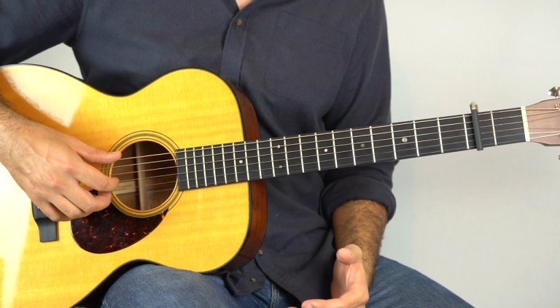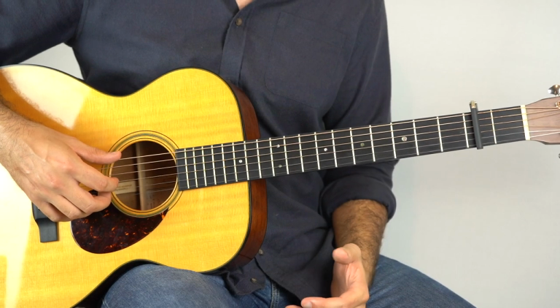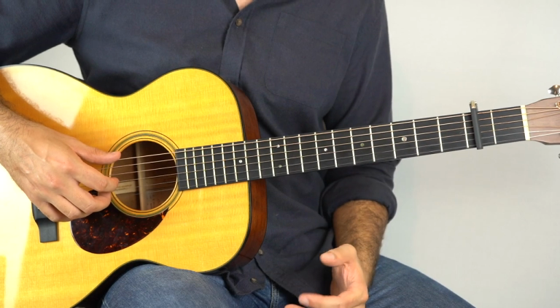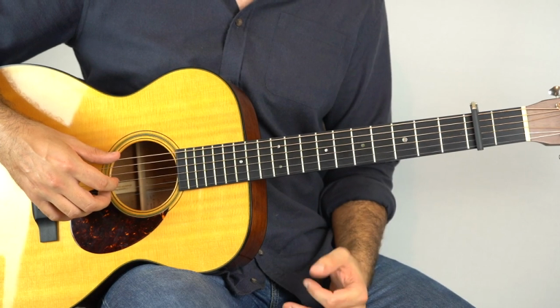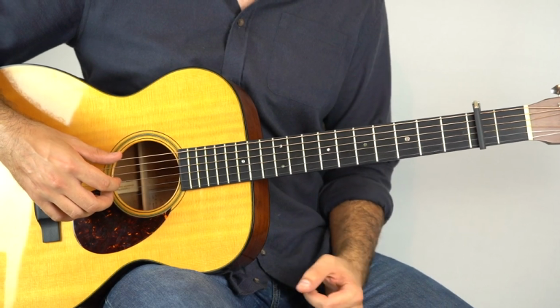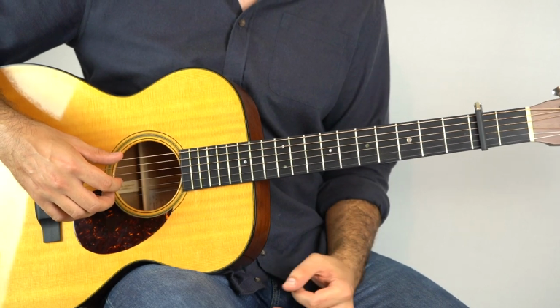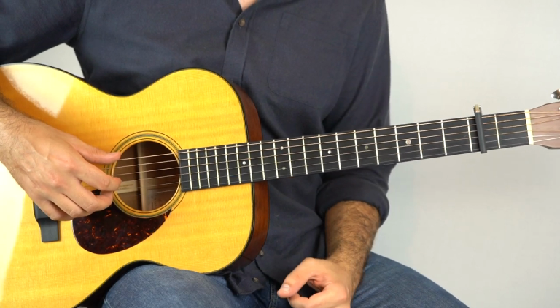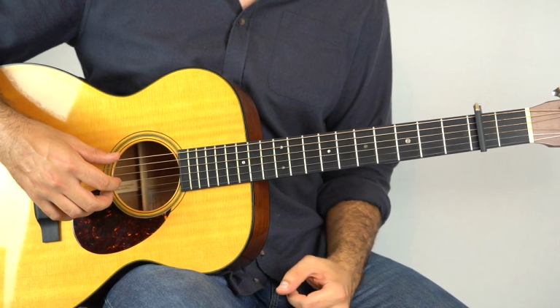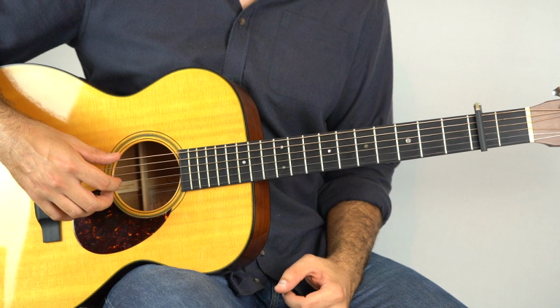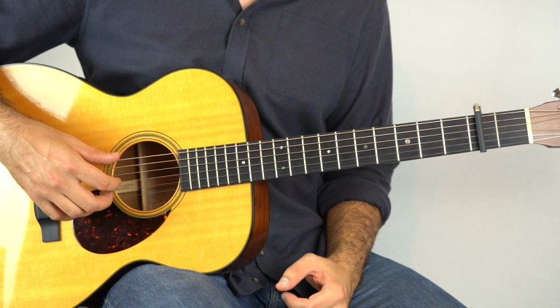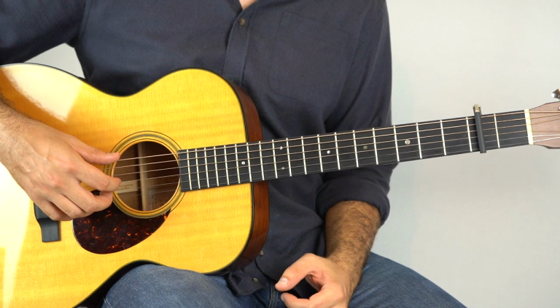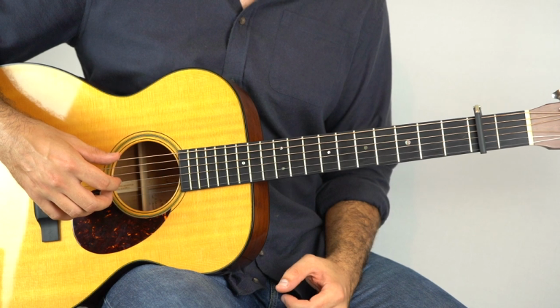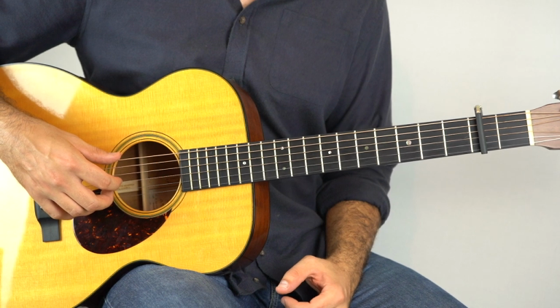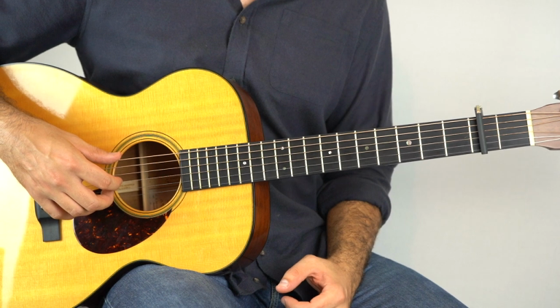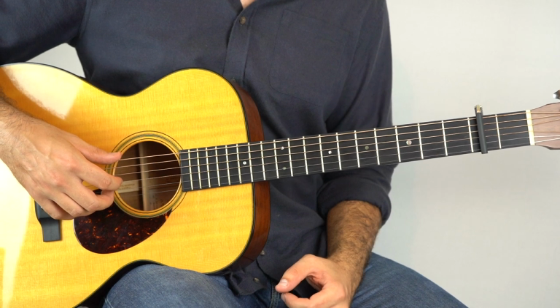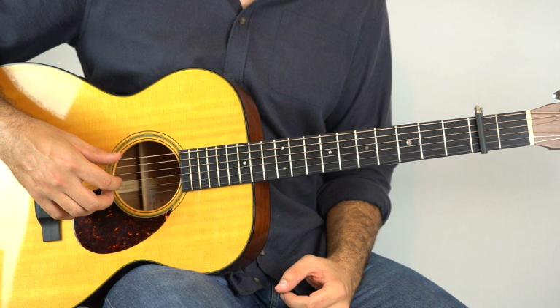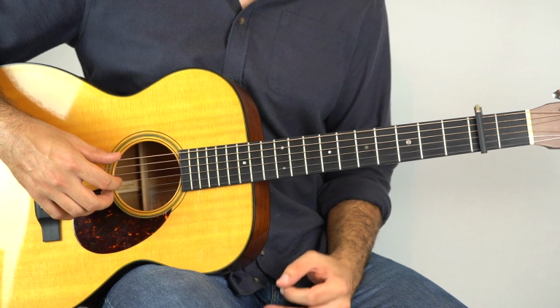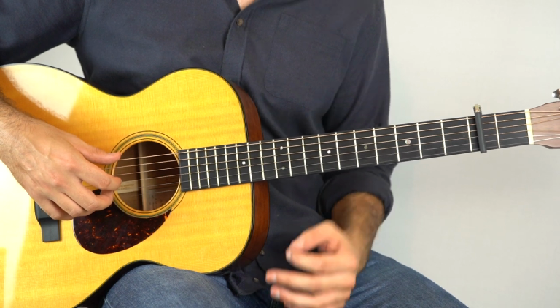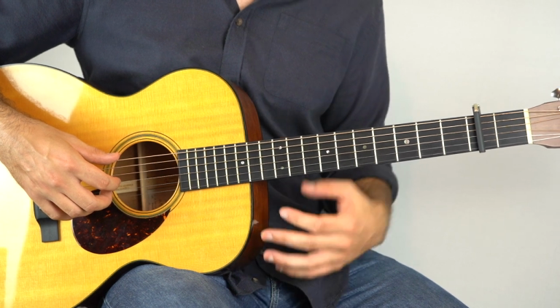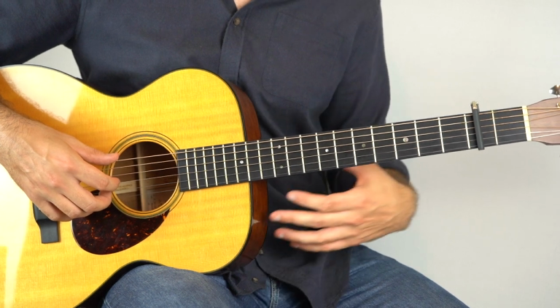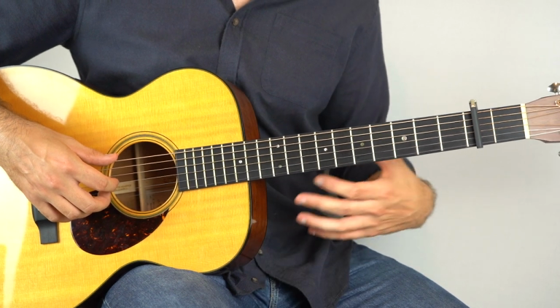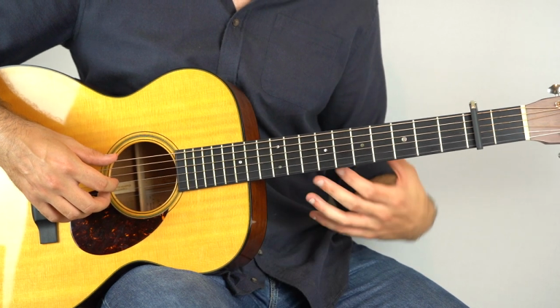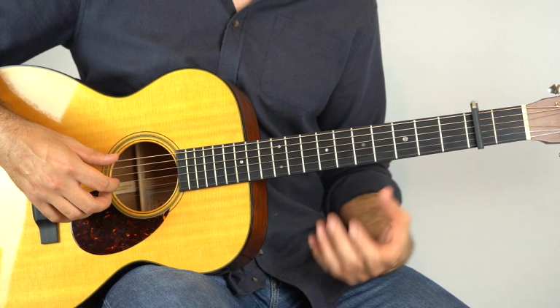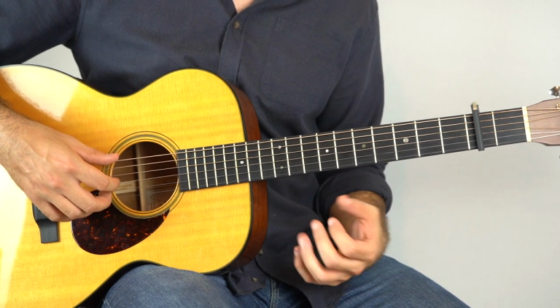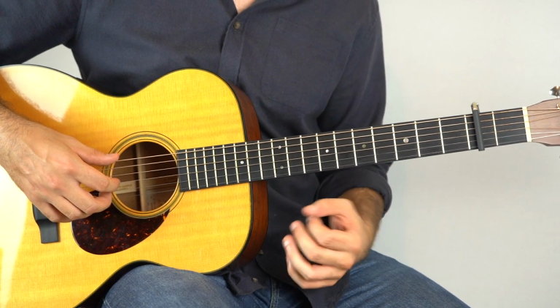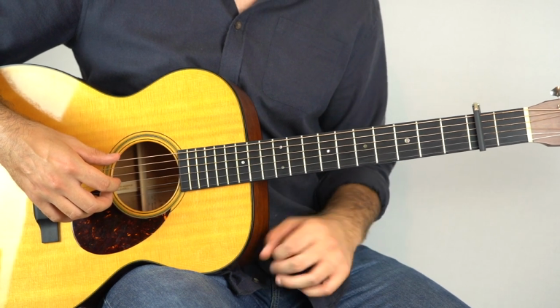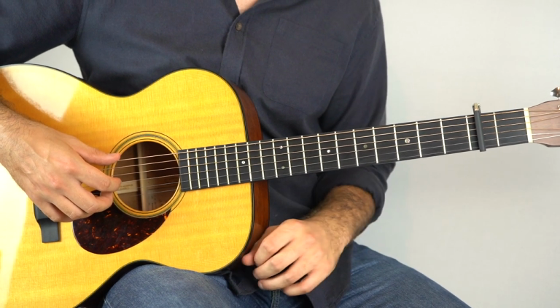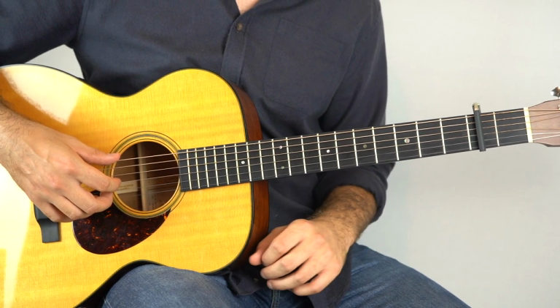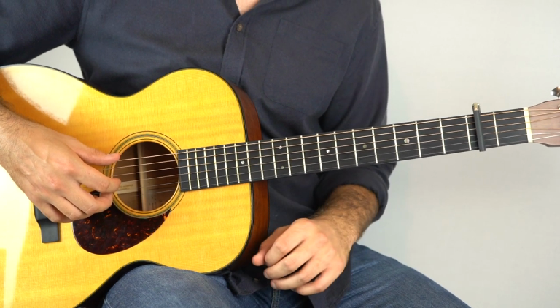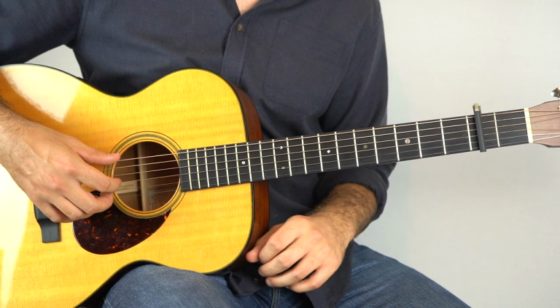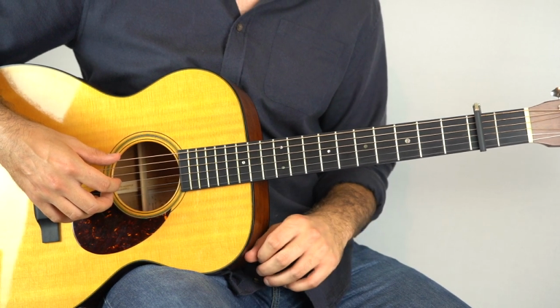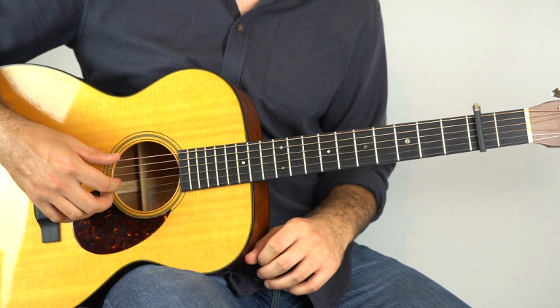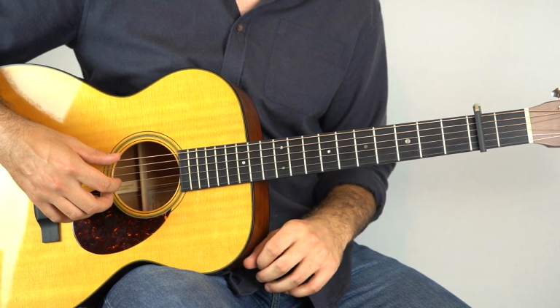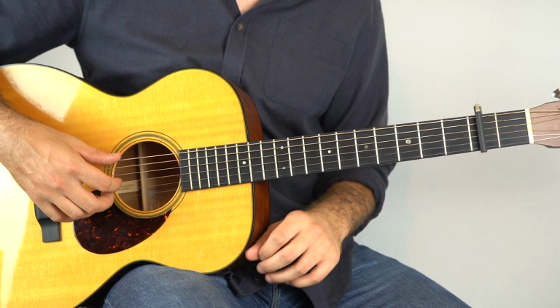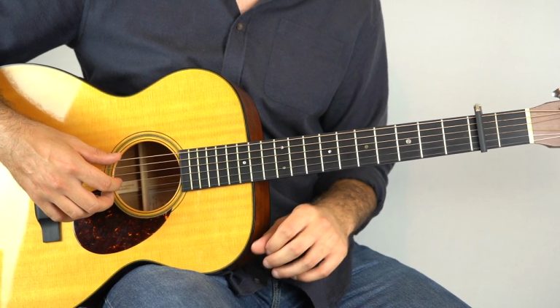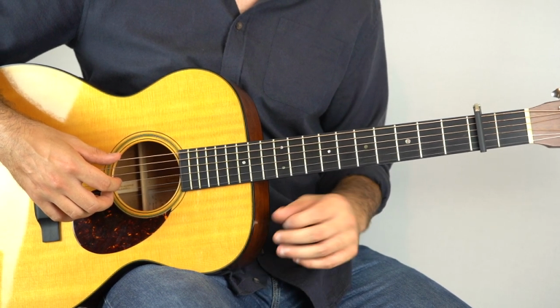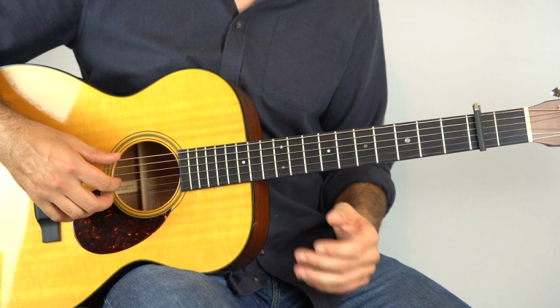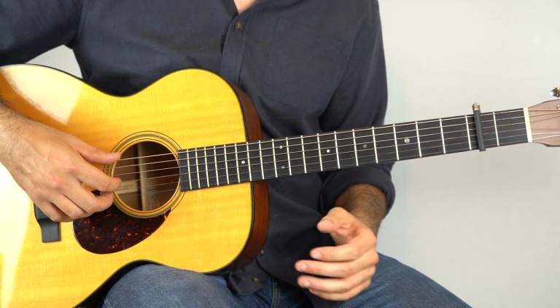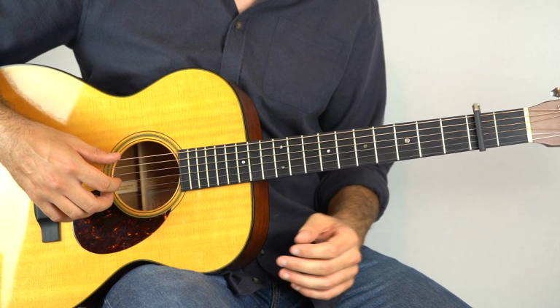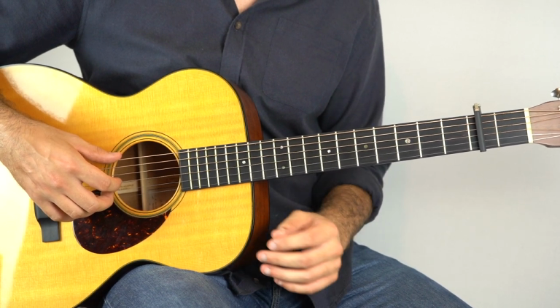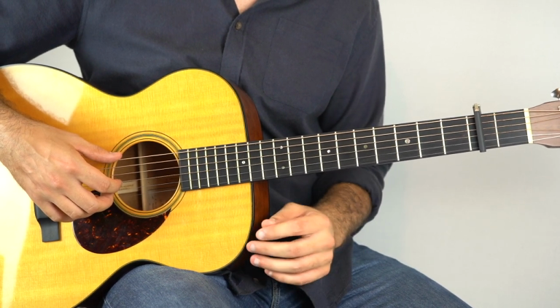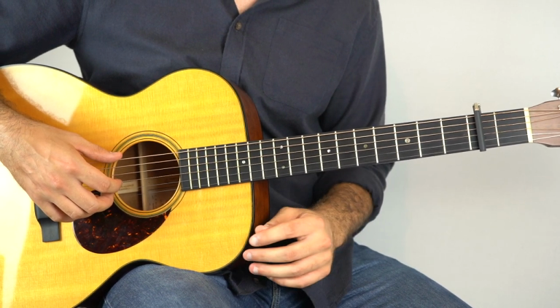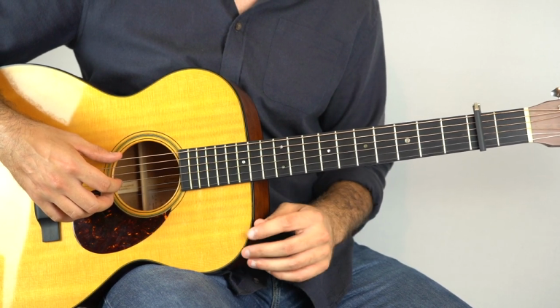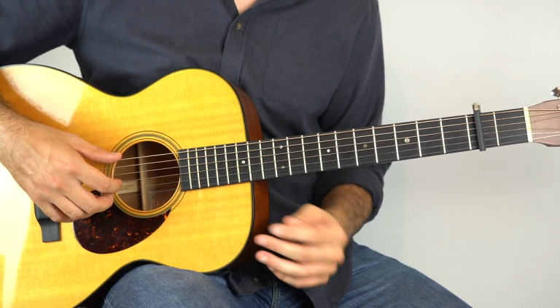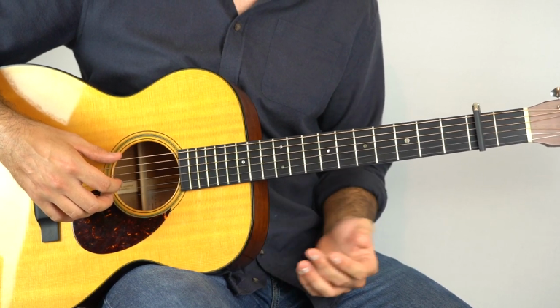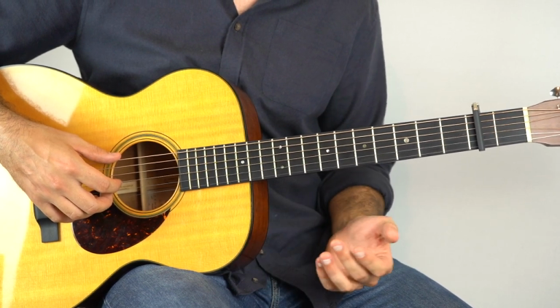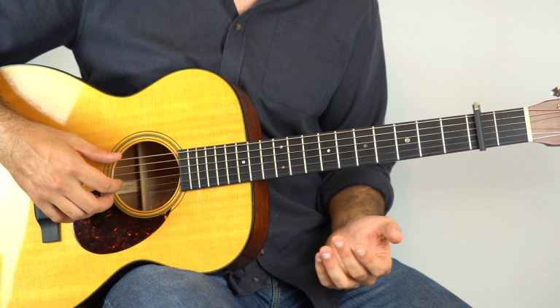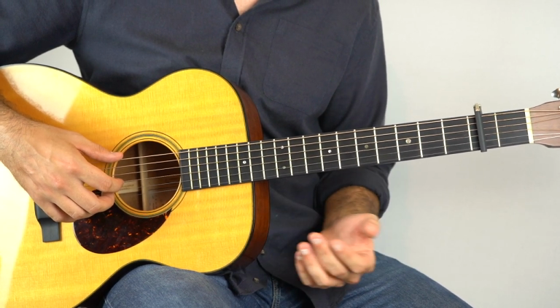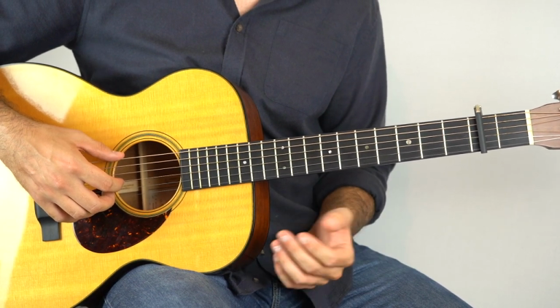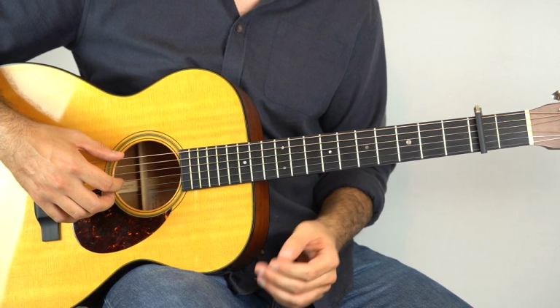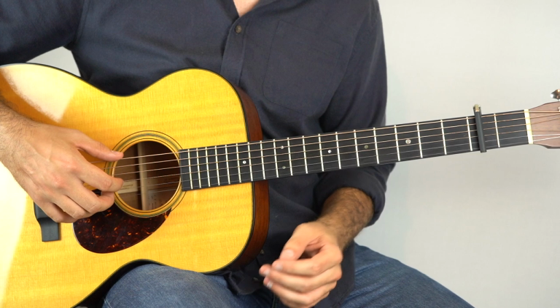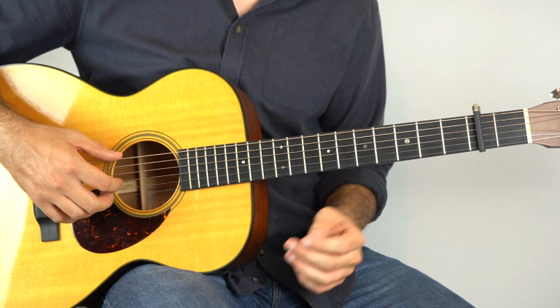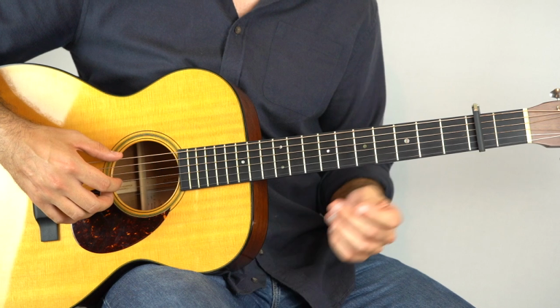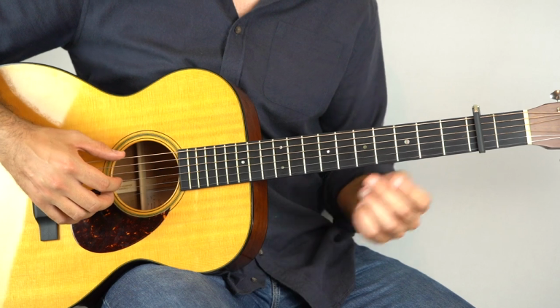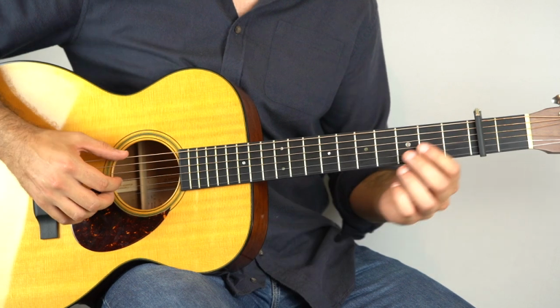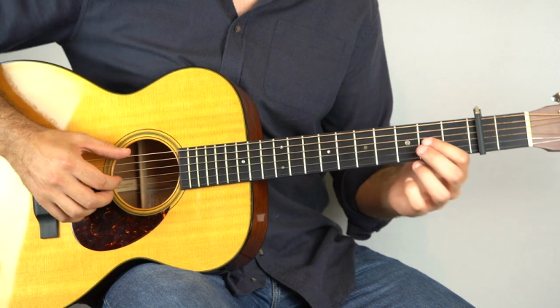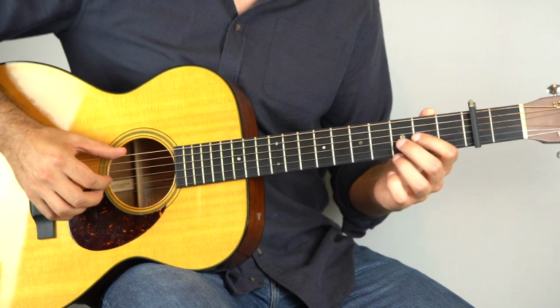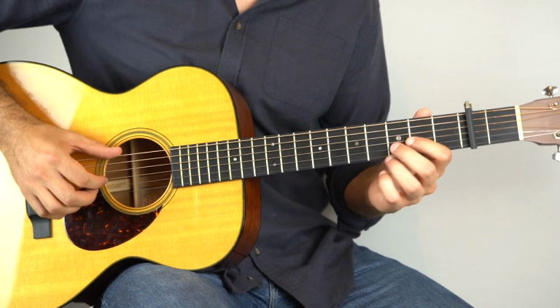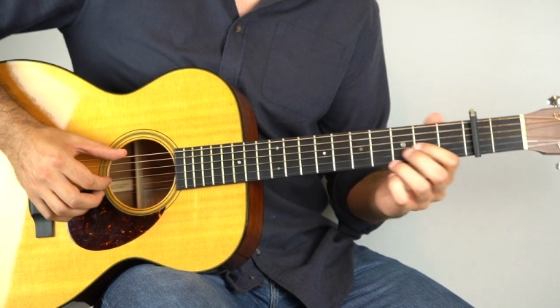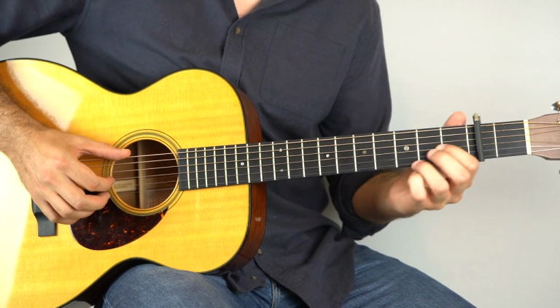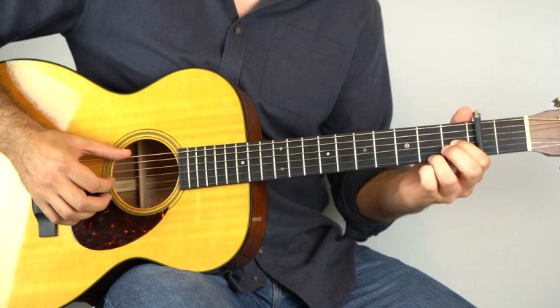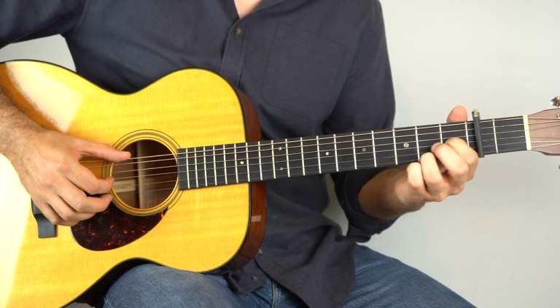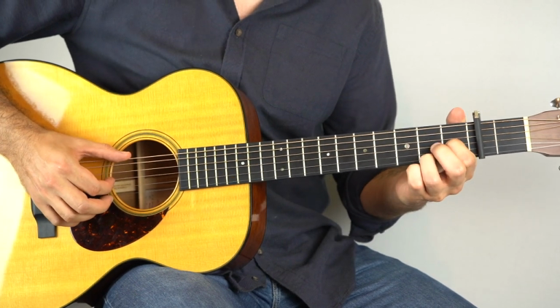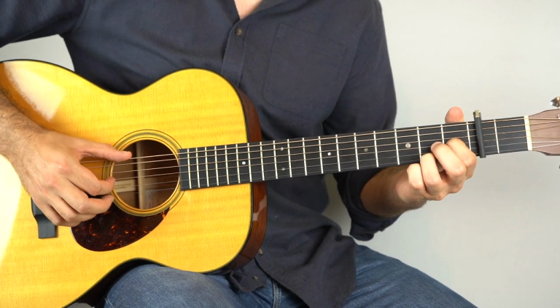So let's jump into it and start learning how to play this classic Bob Dylan song. The first few bars of the intro go like this.